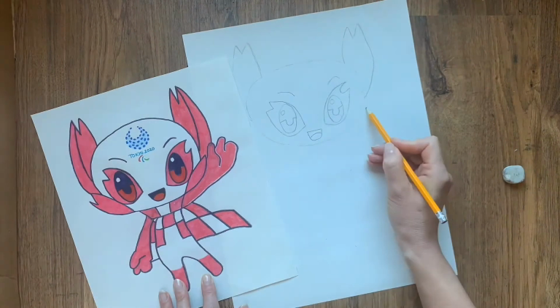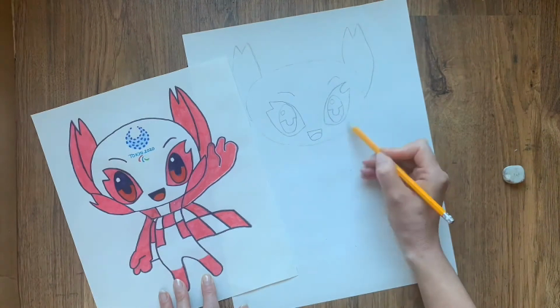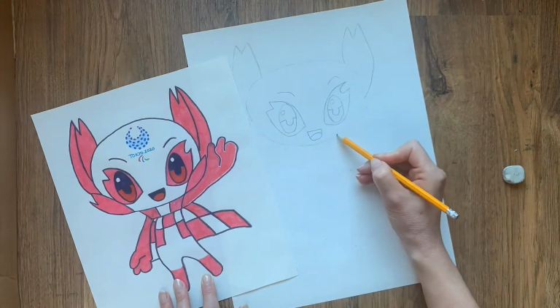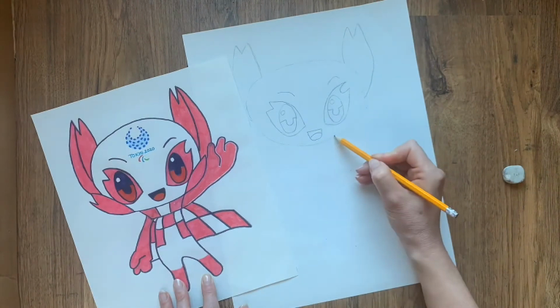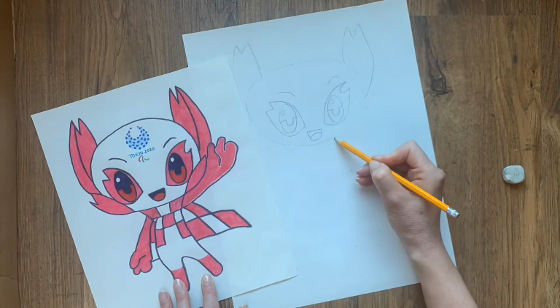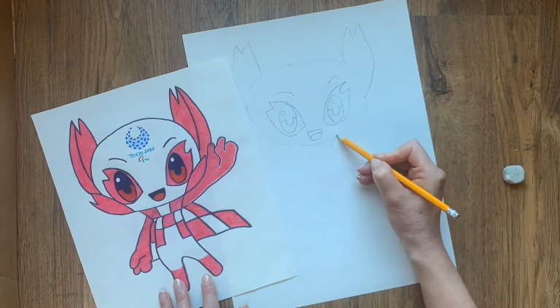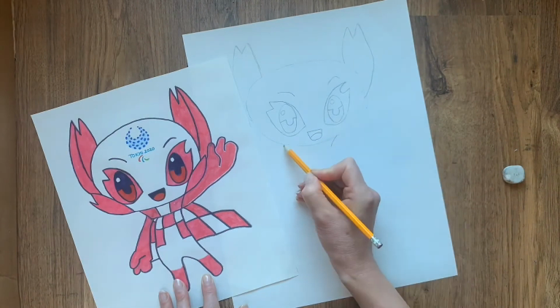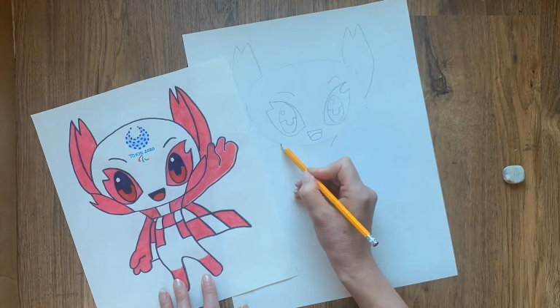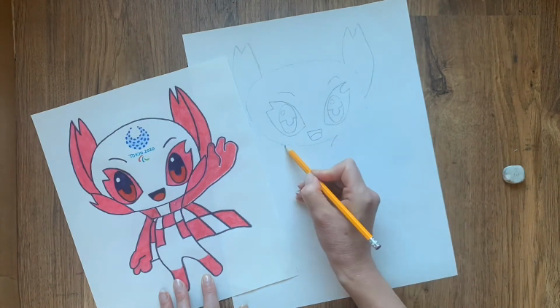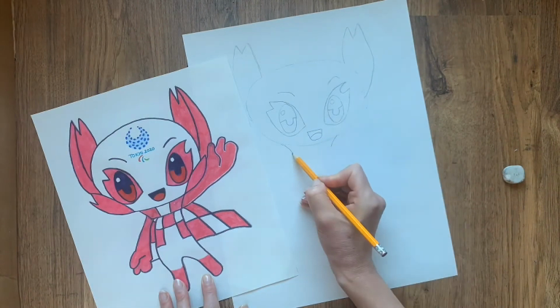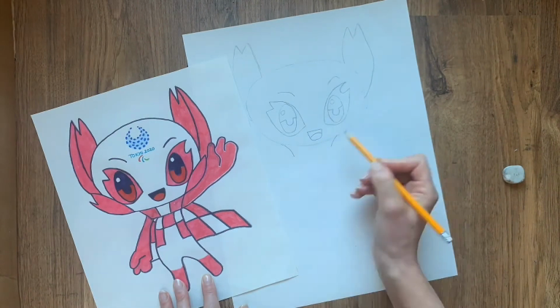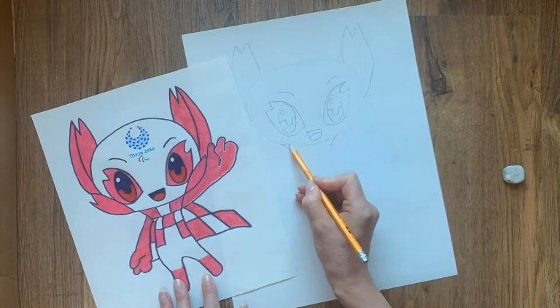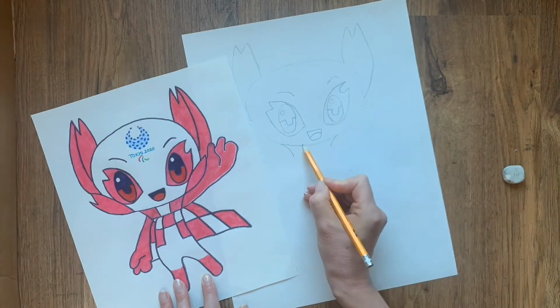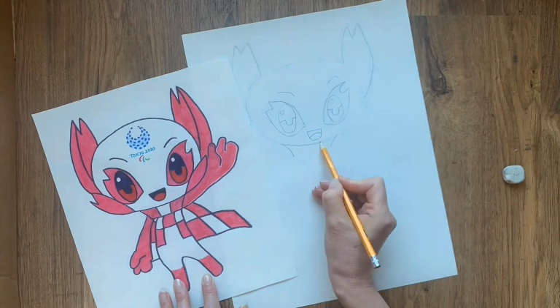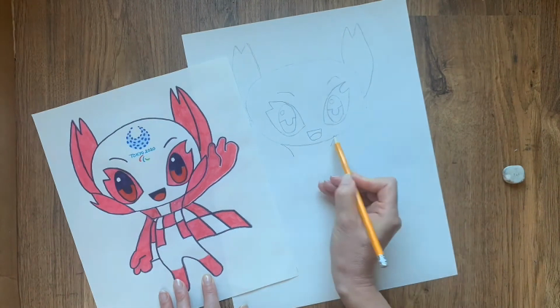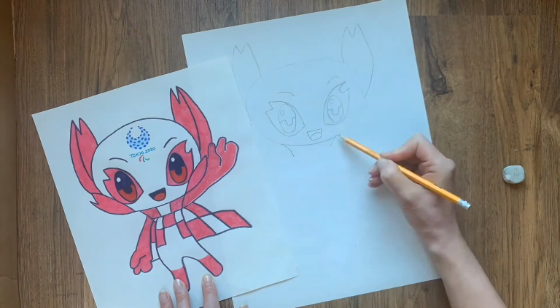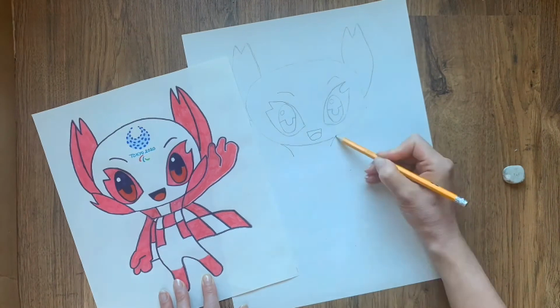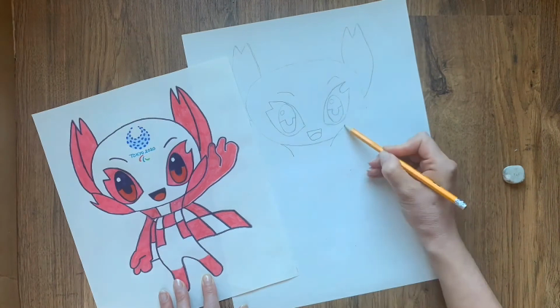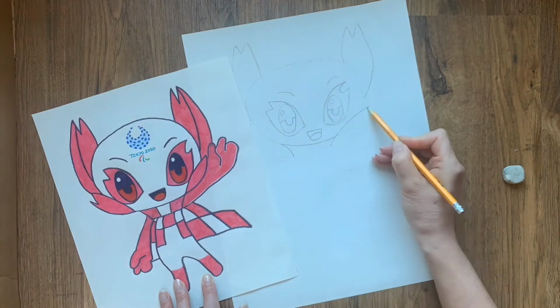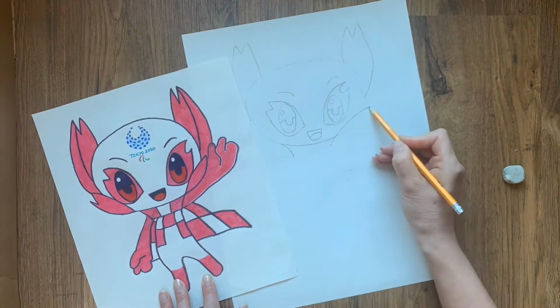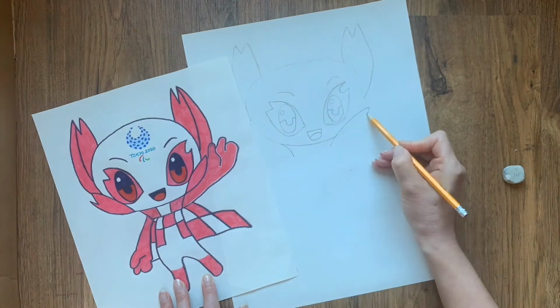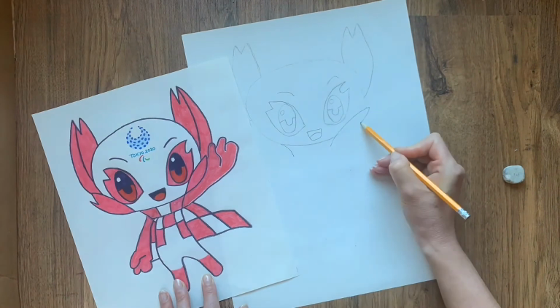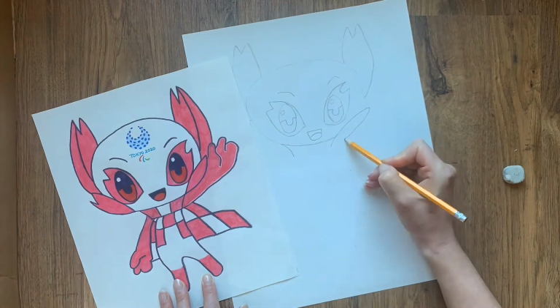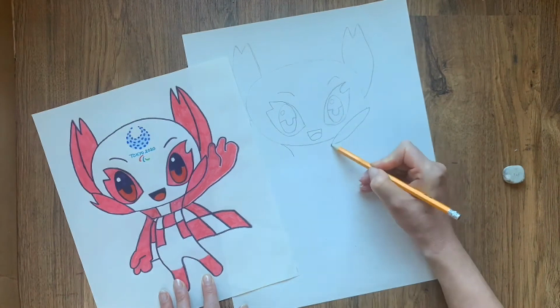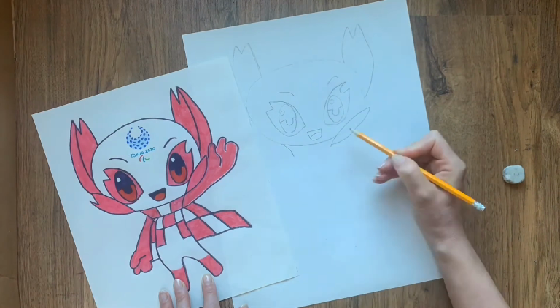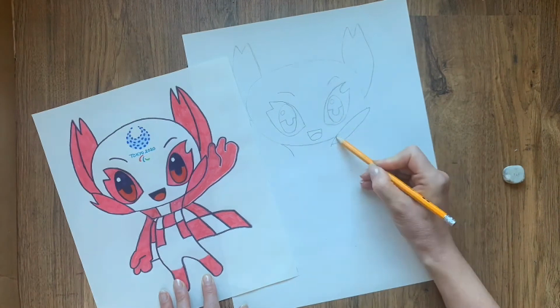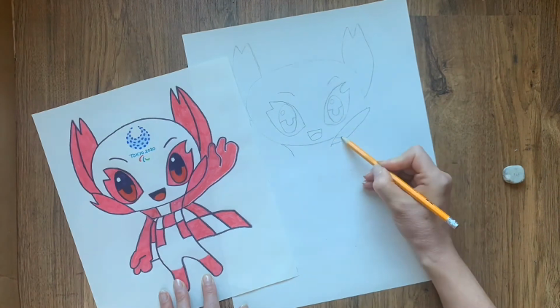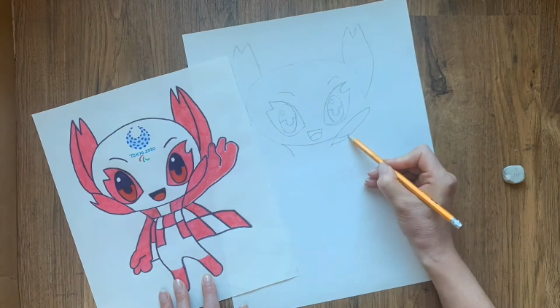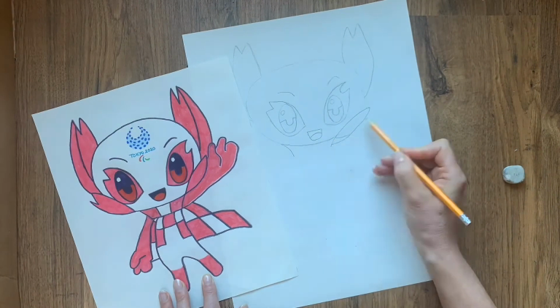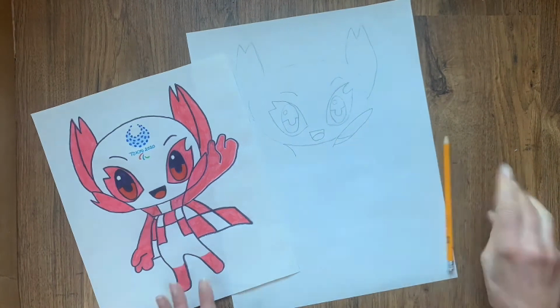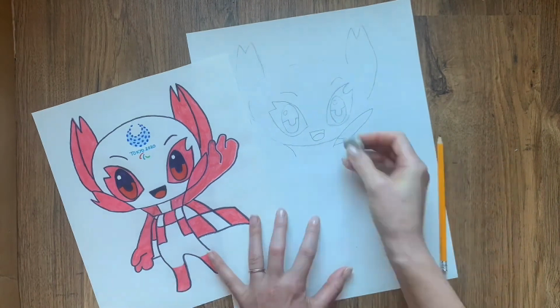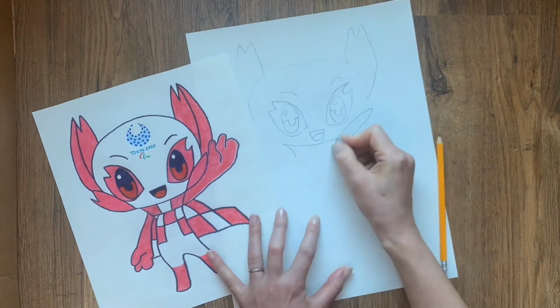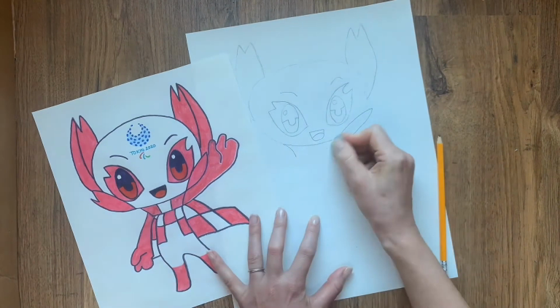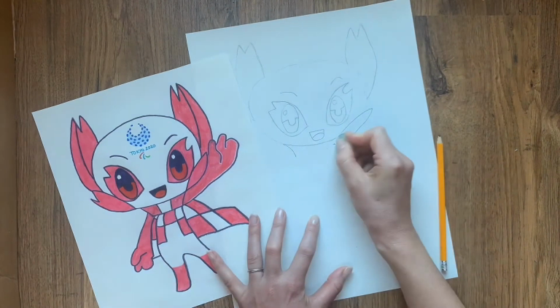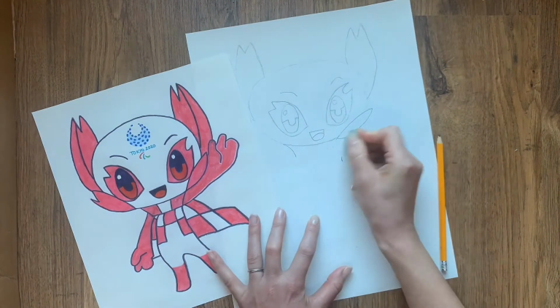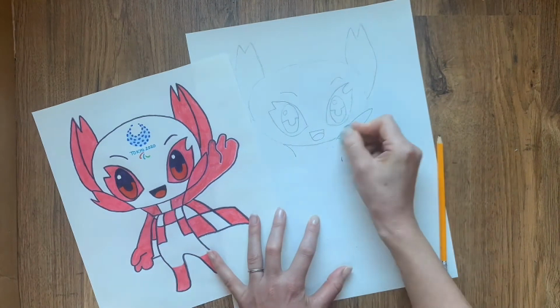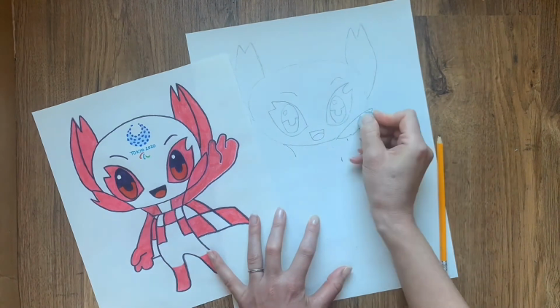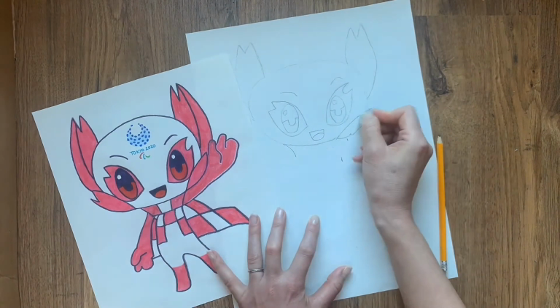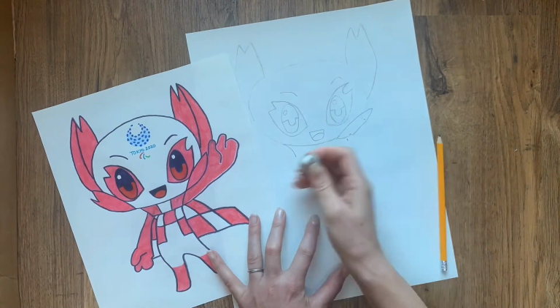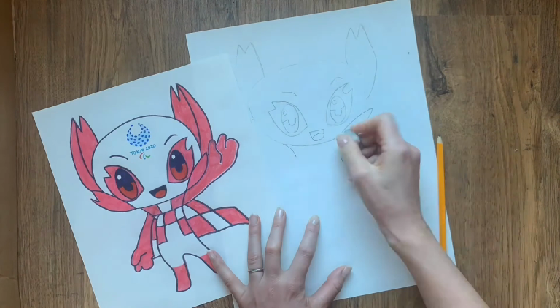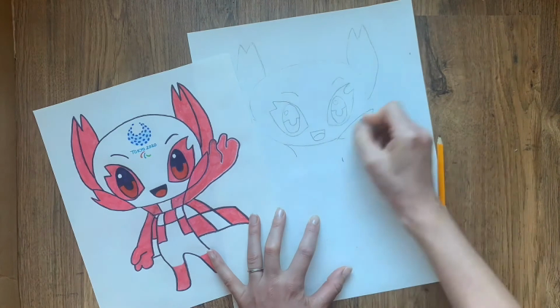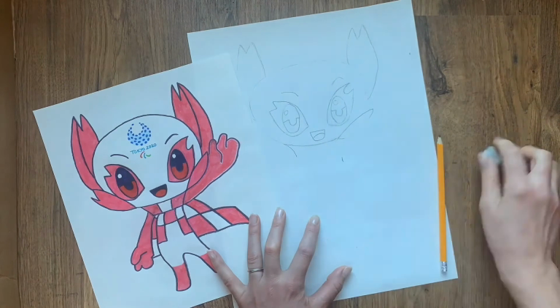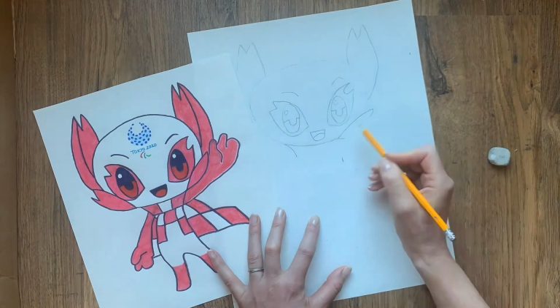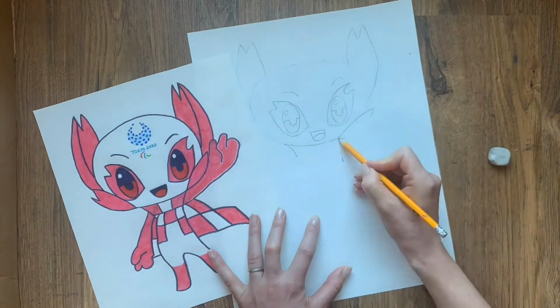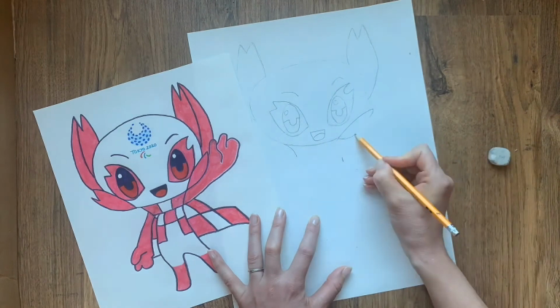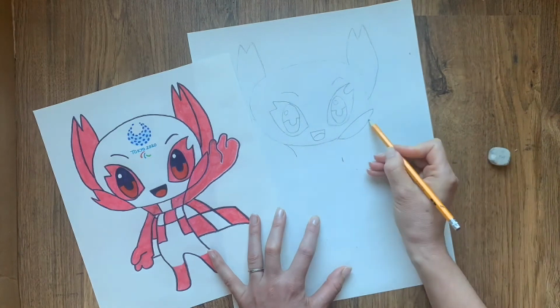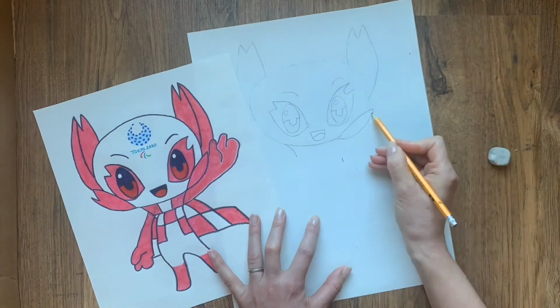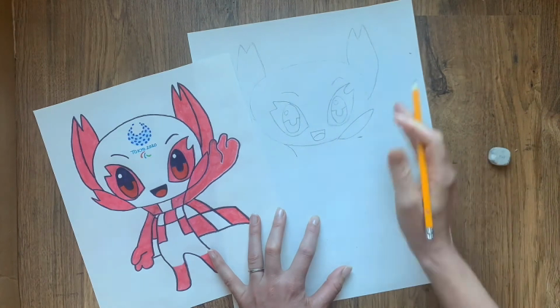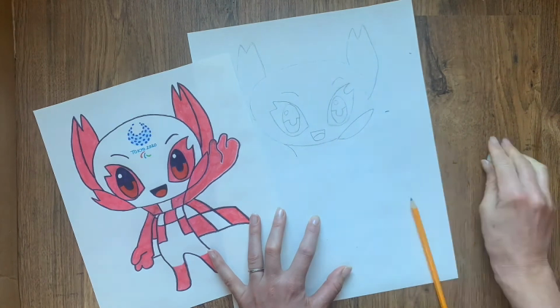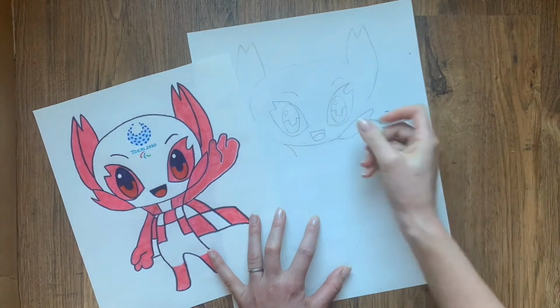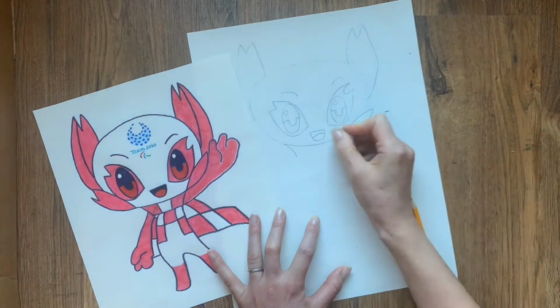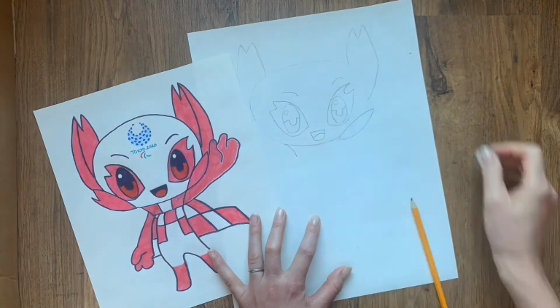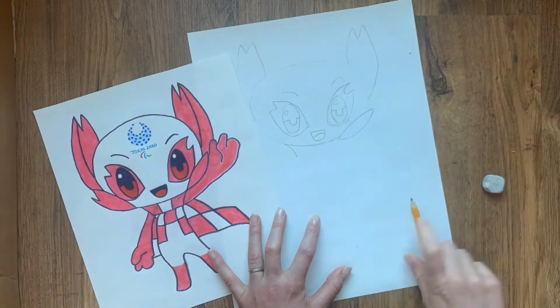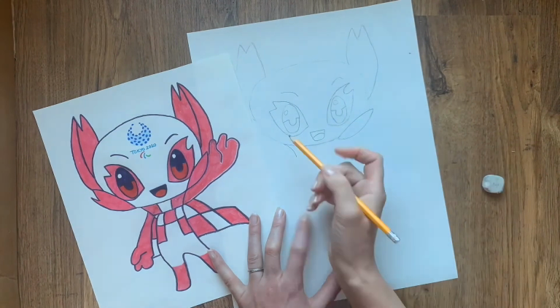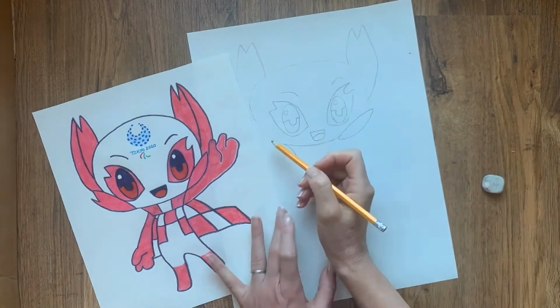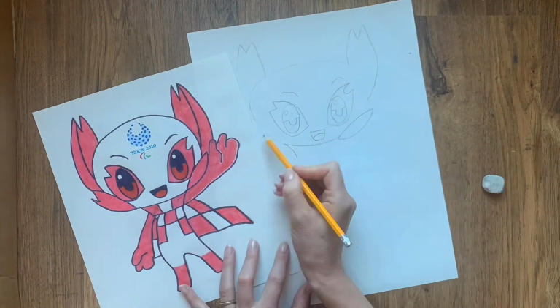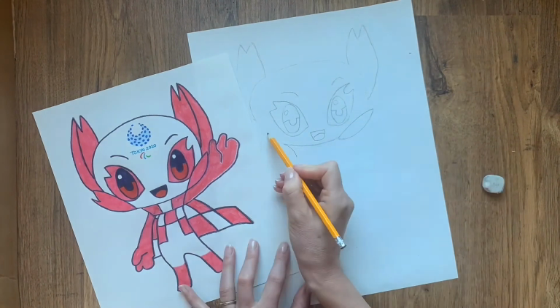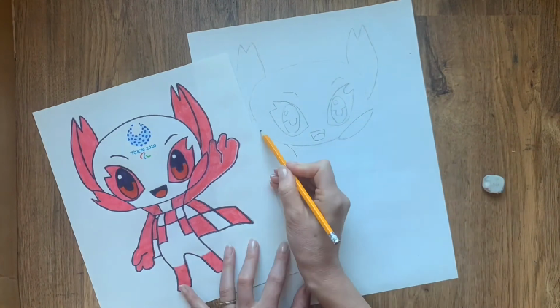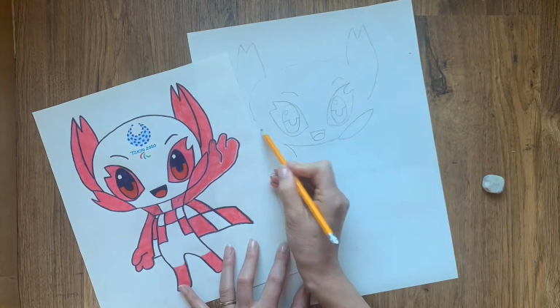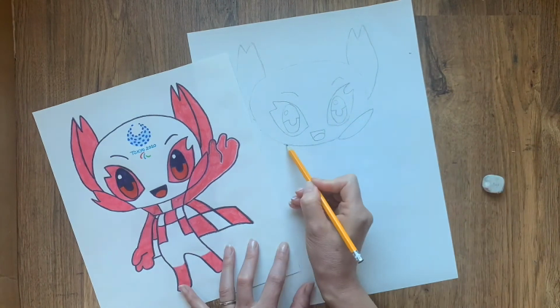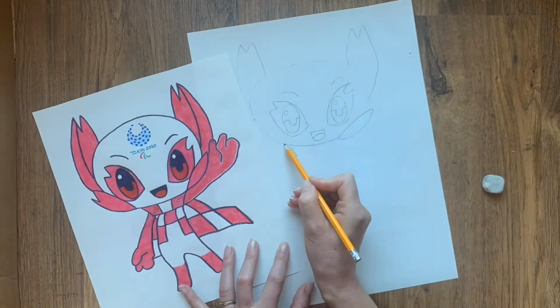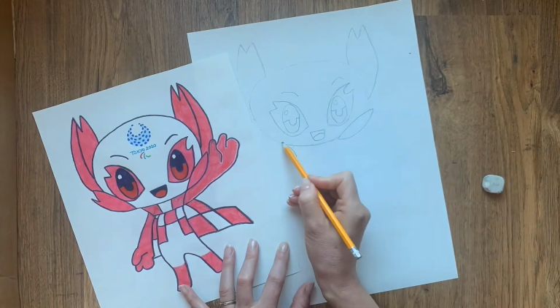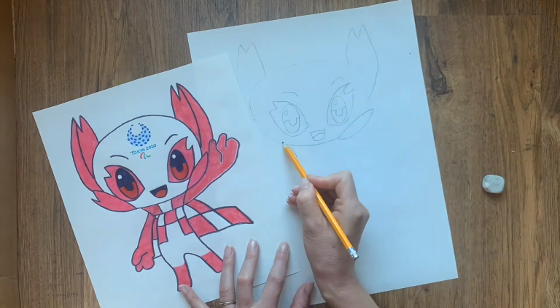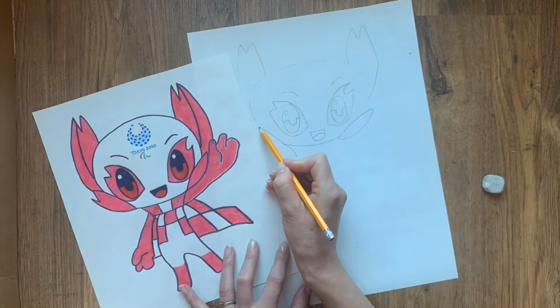Draw a small mouth, a wide neck and two petal collars.